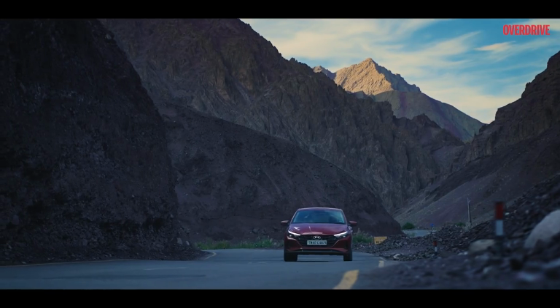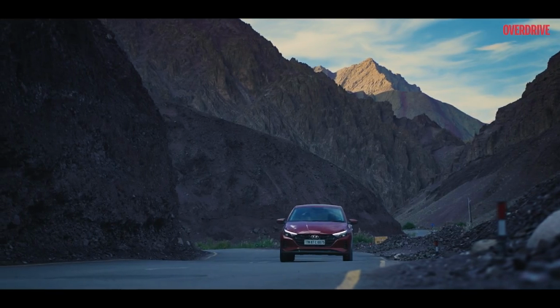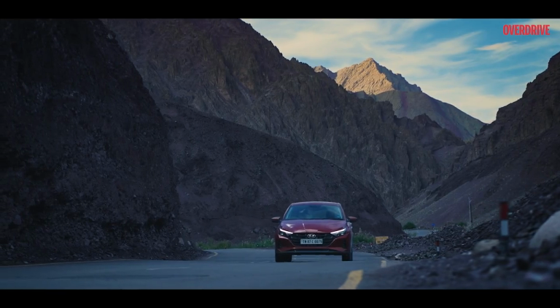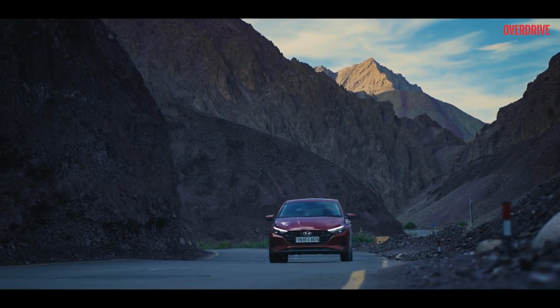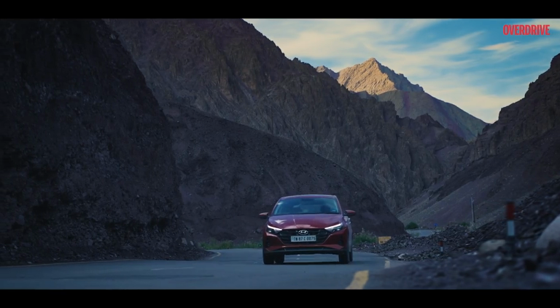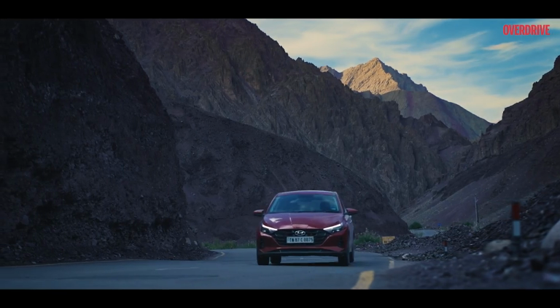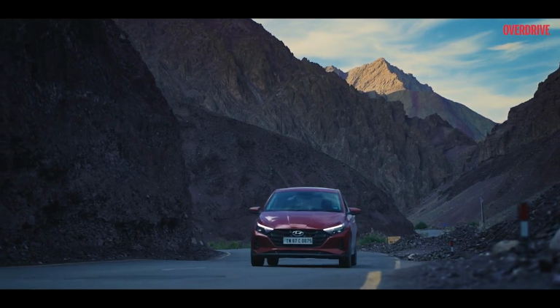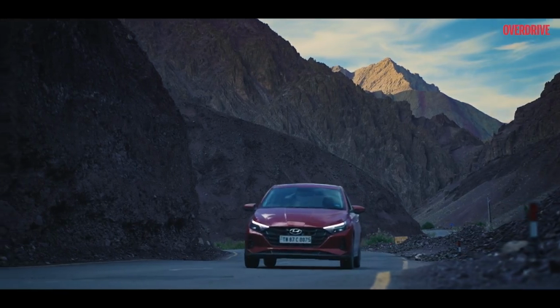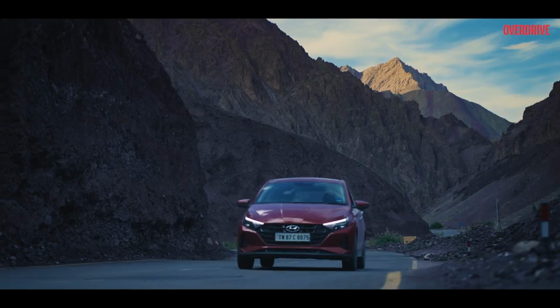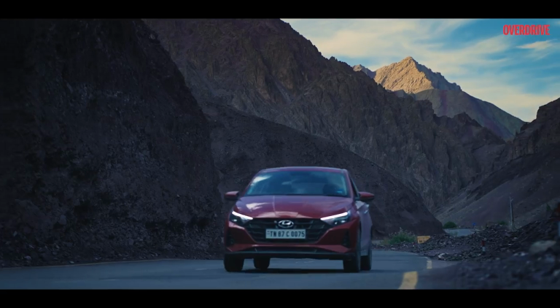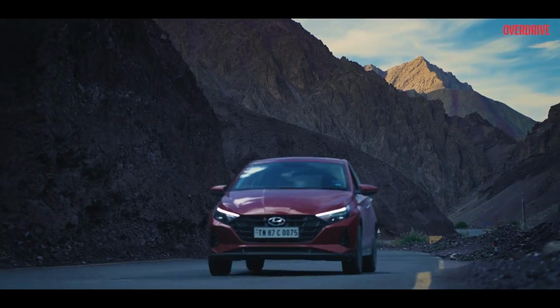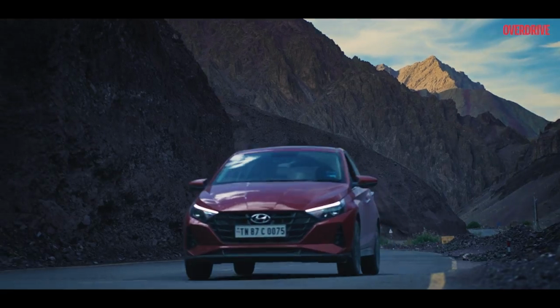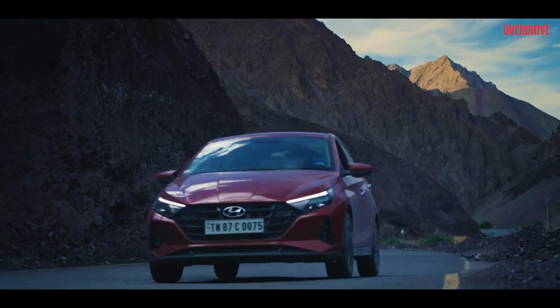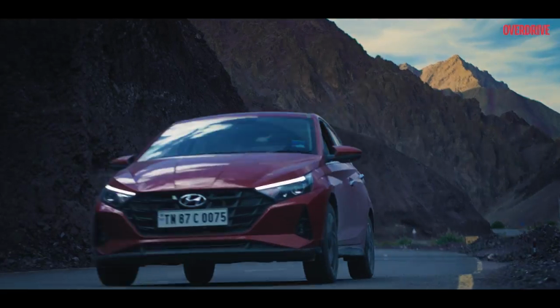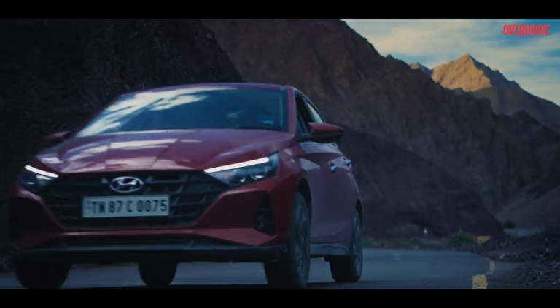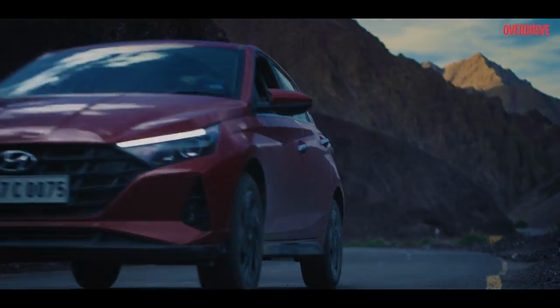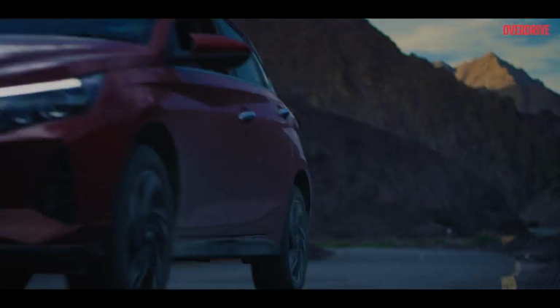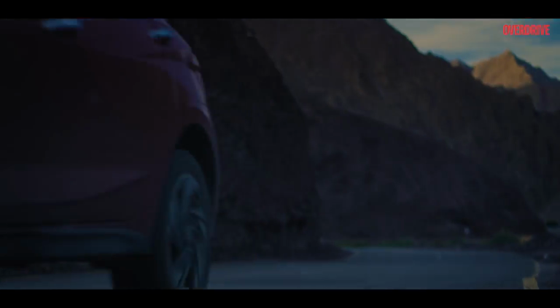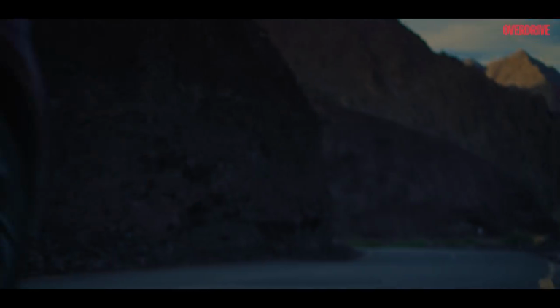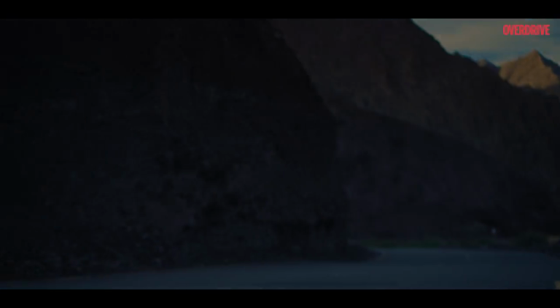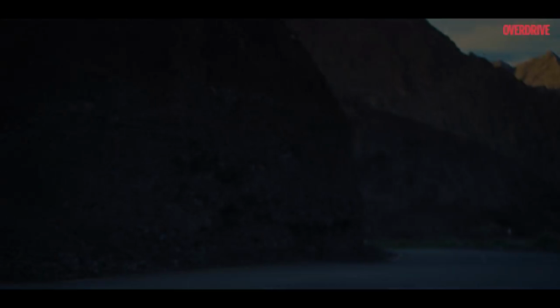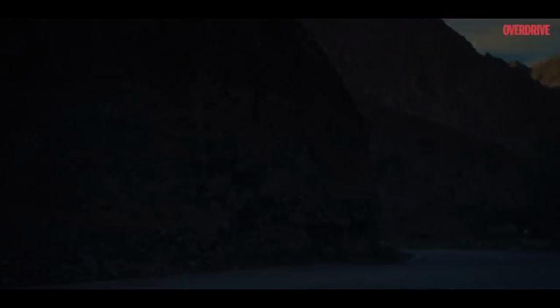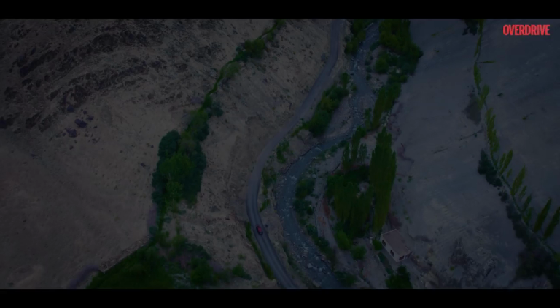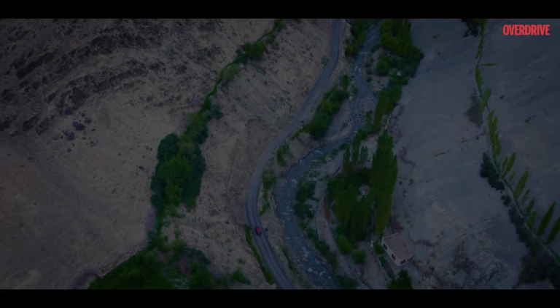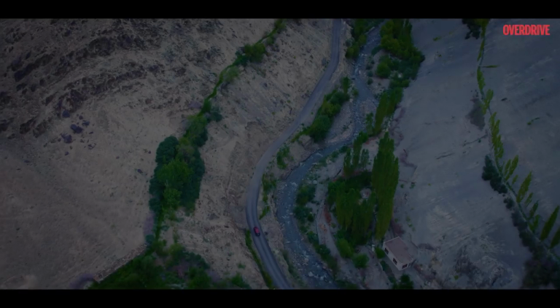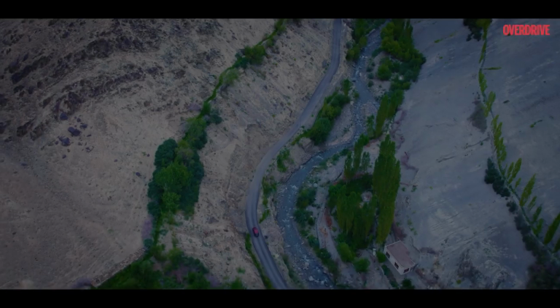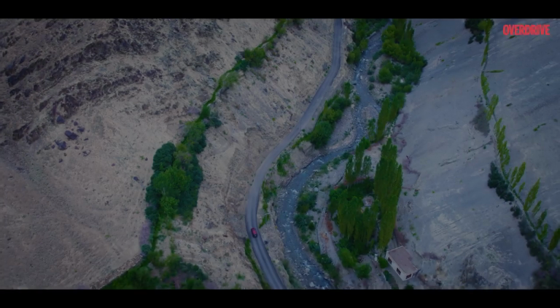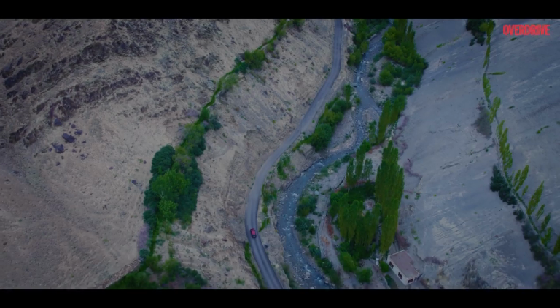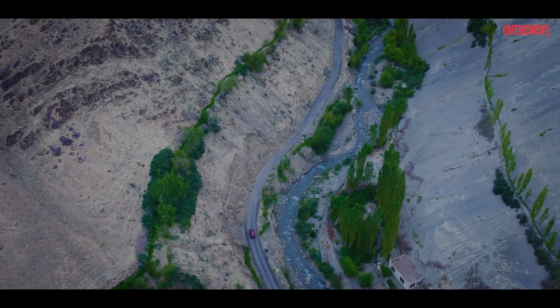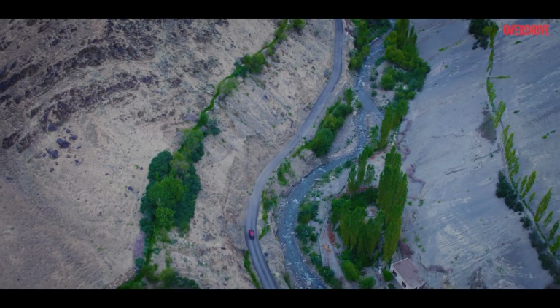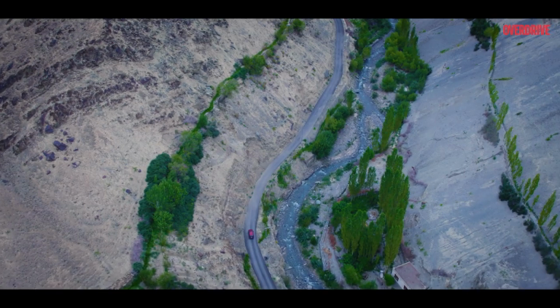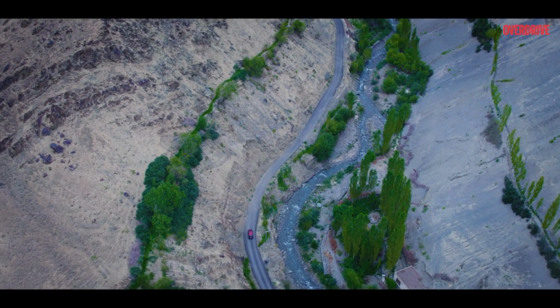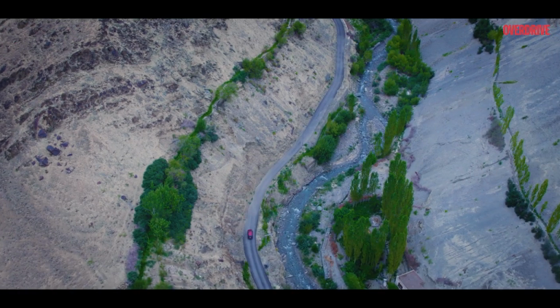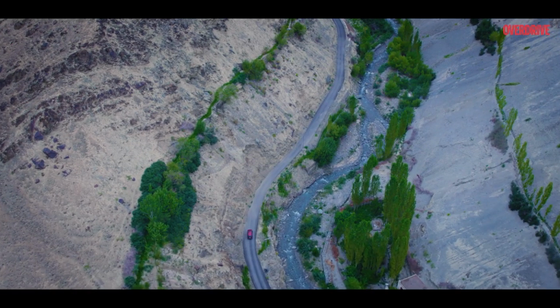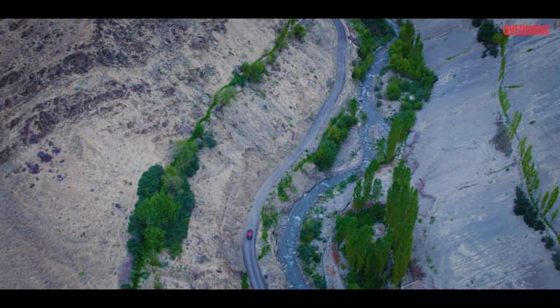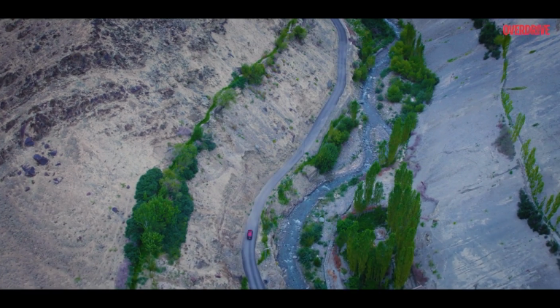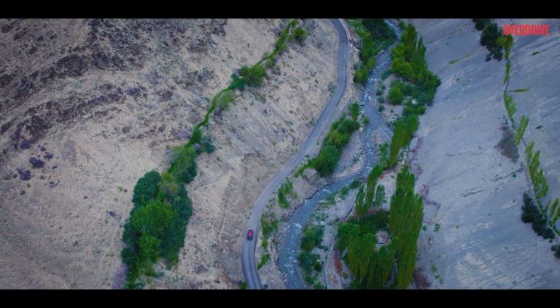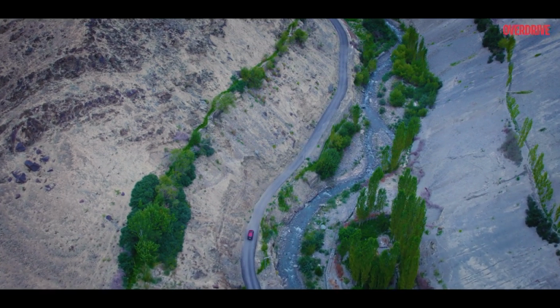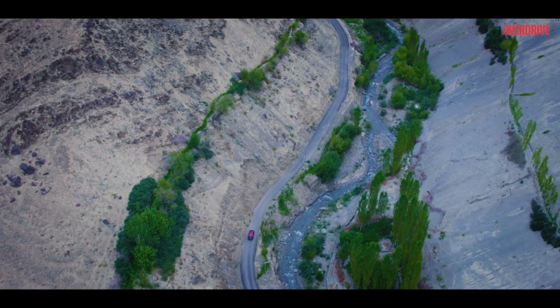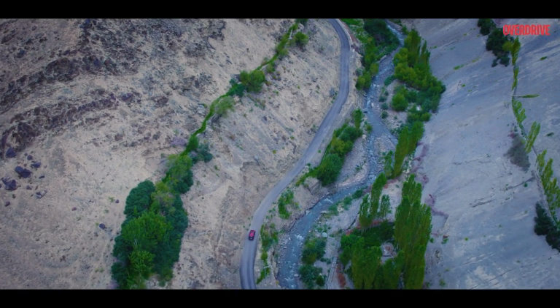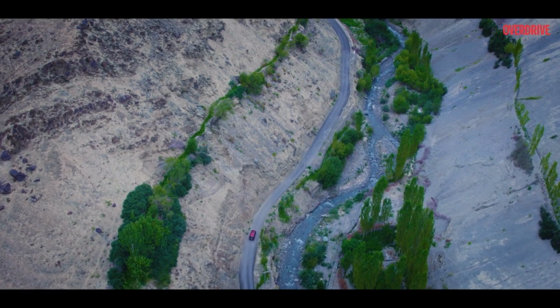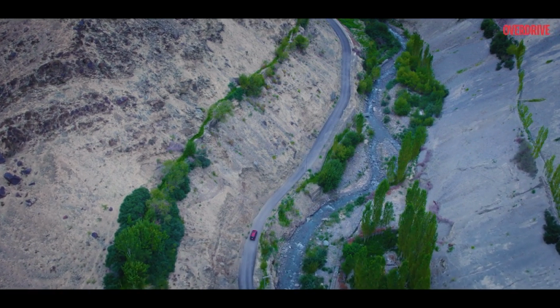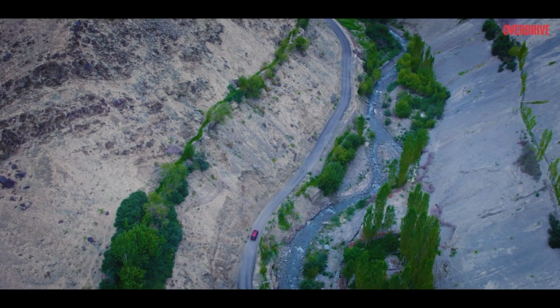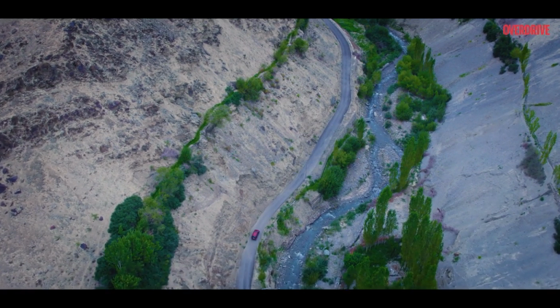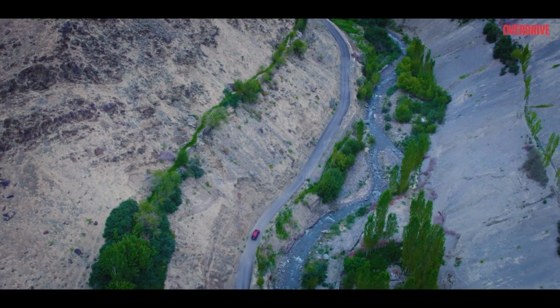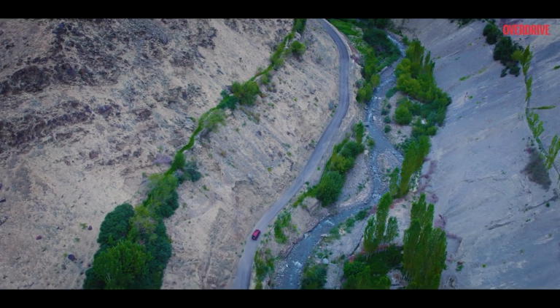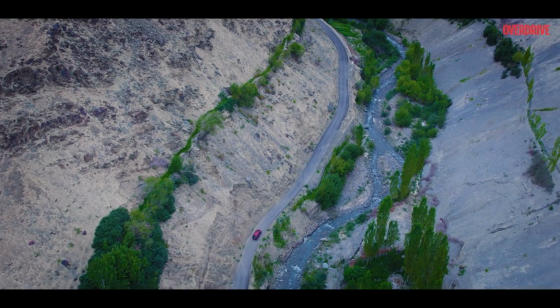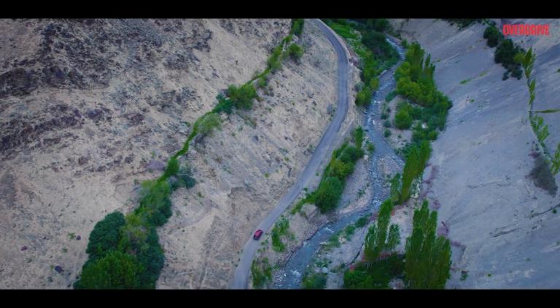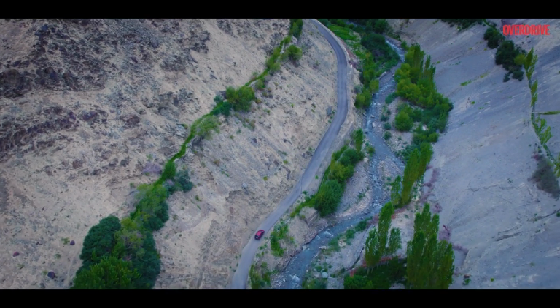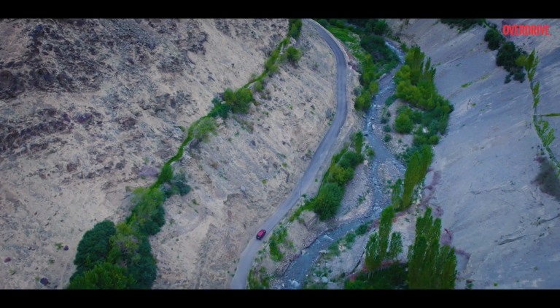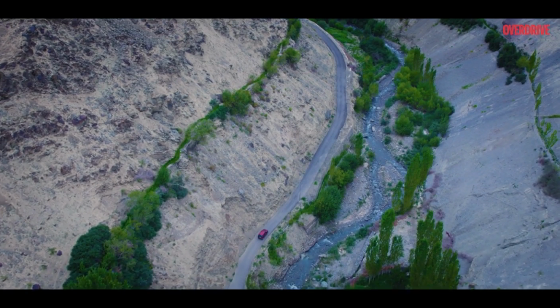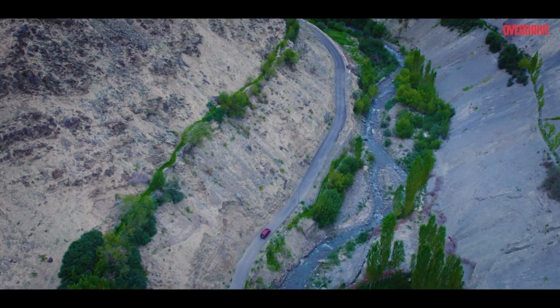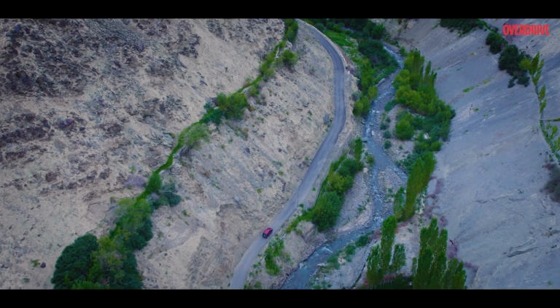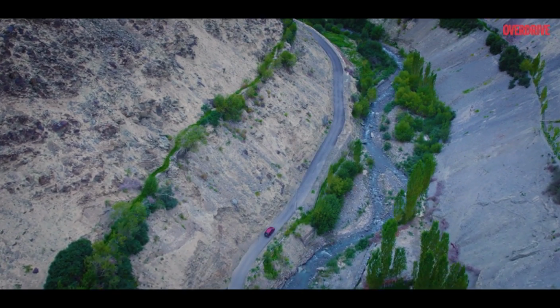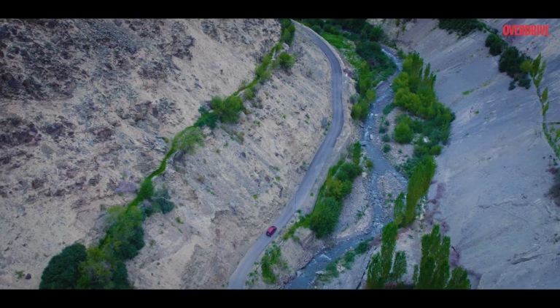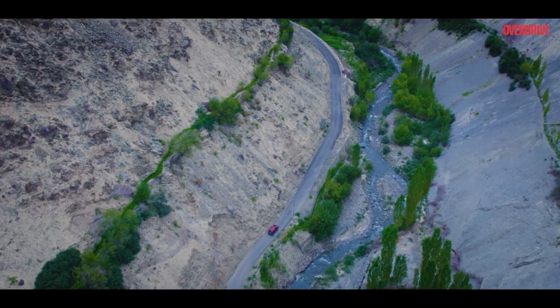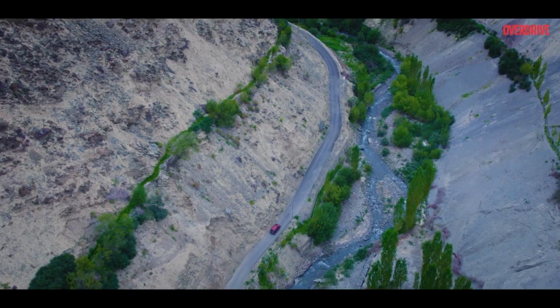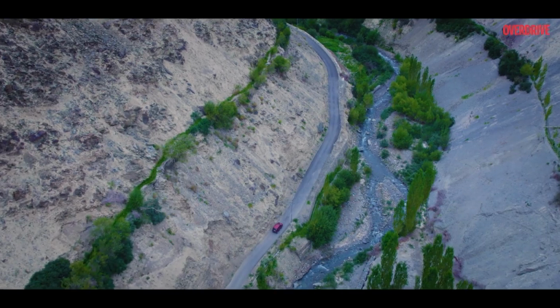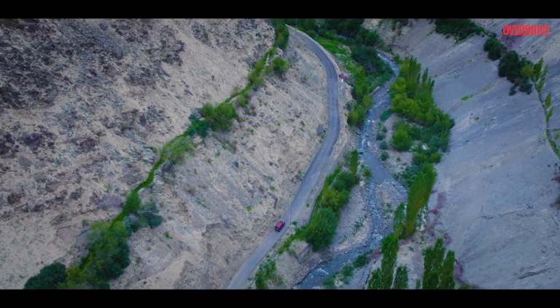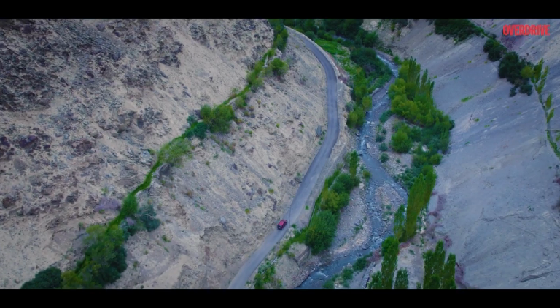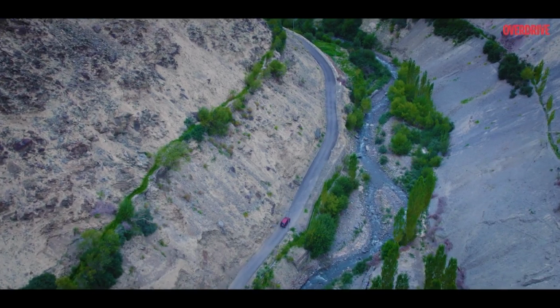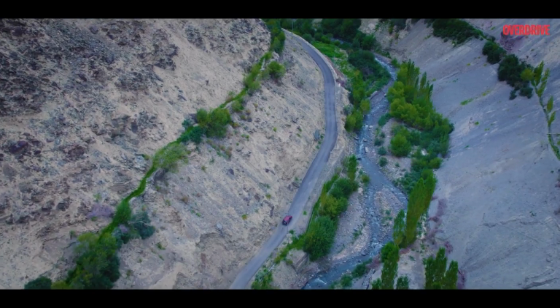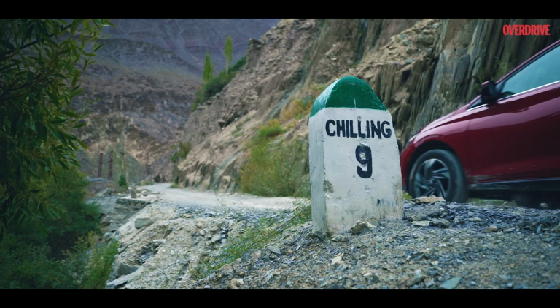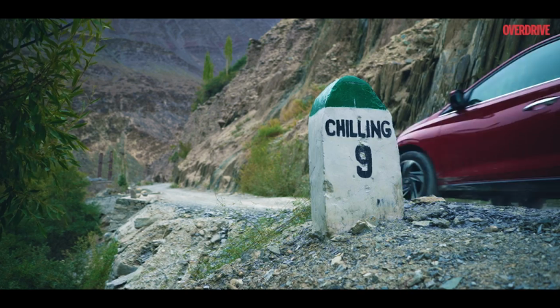After reaching Ladakh, we had a very specific destination in mind — a very special village called Chilling.